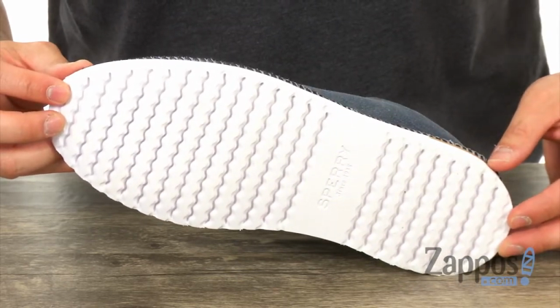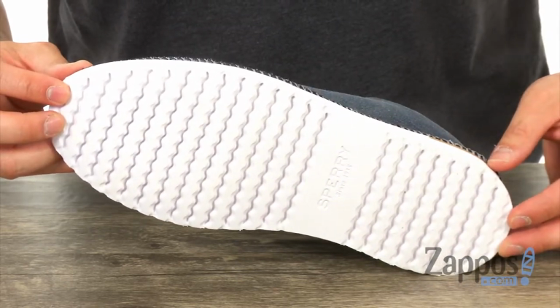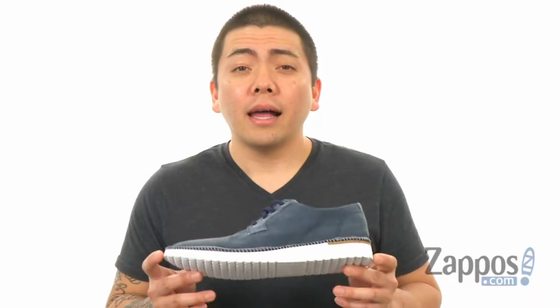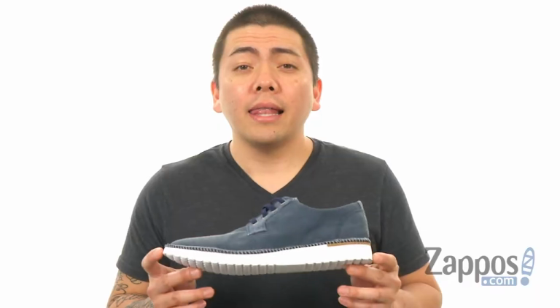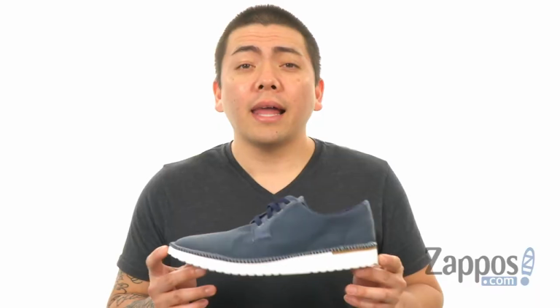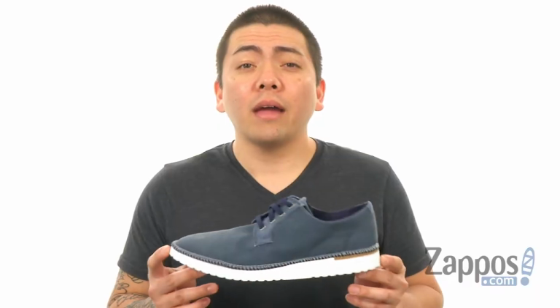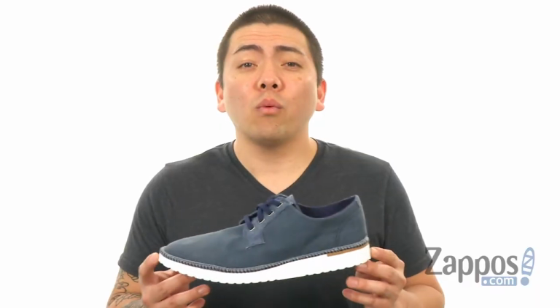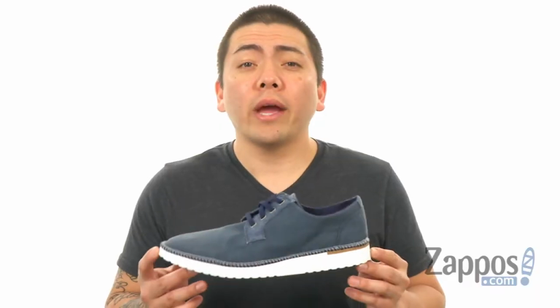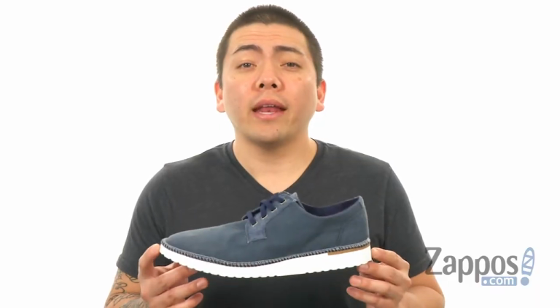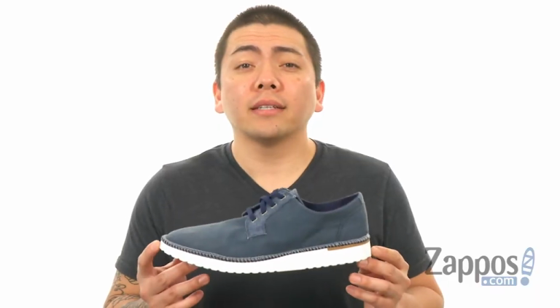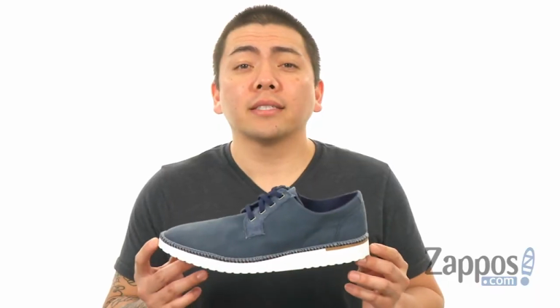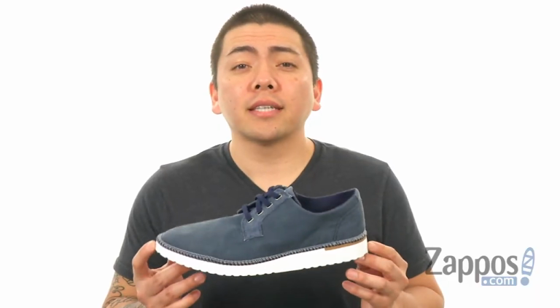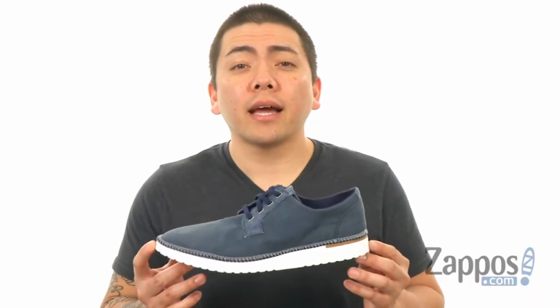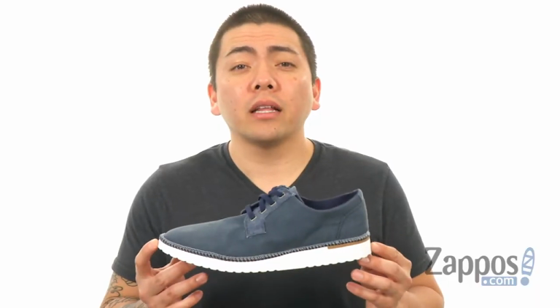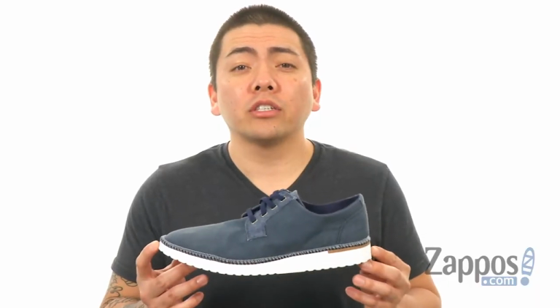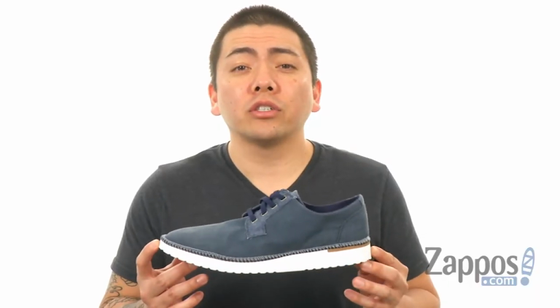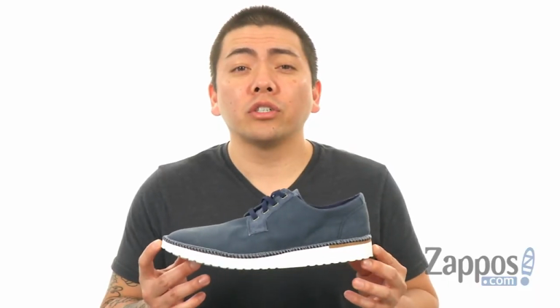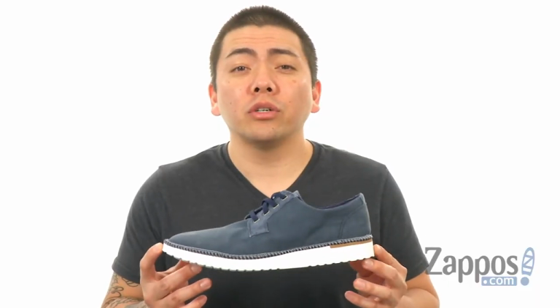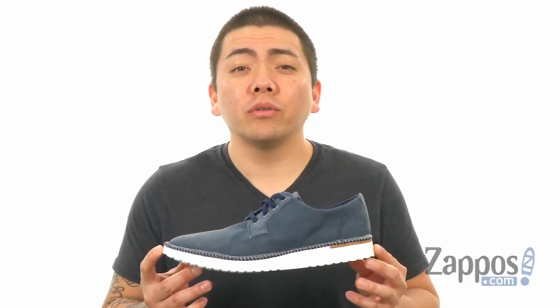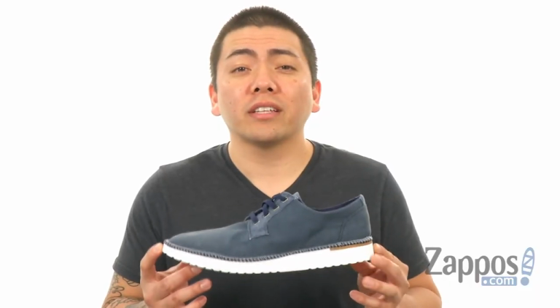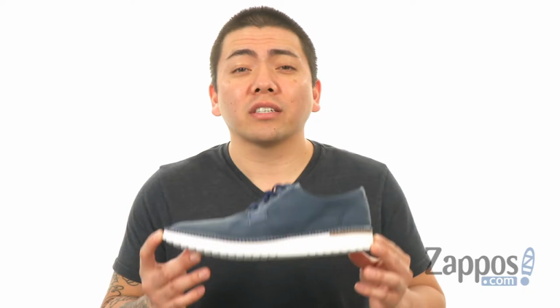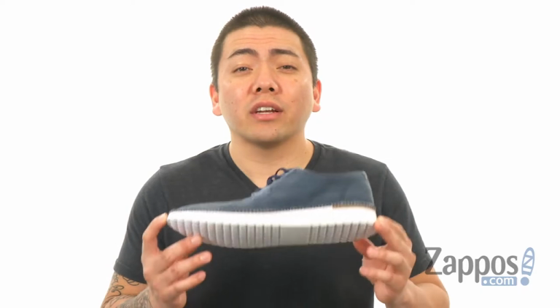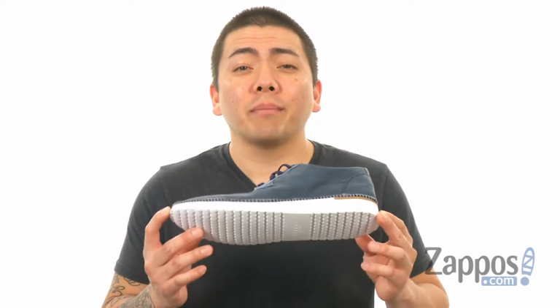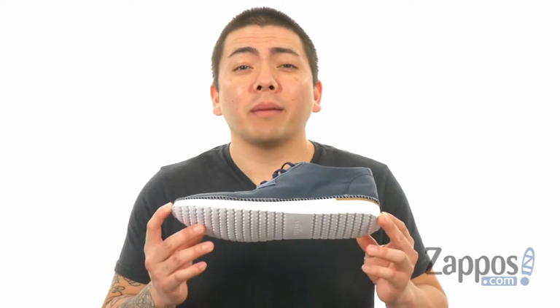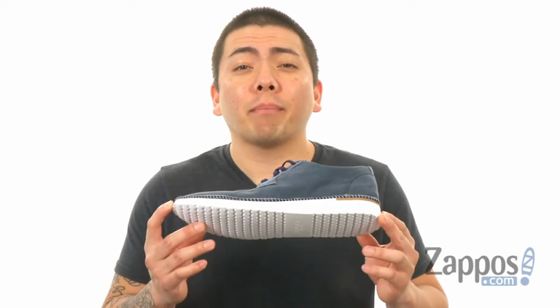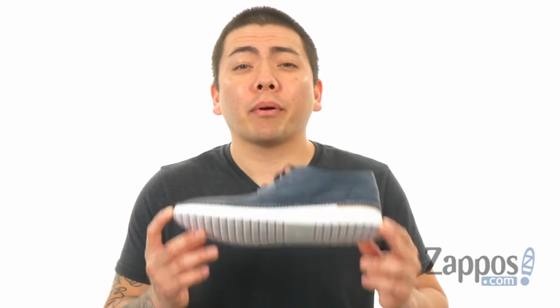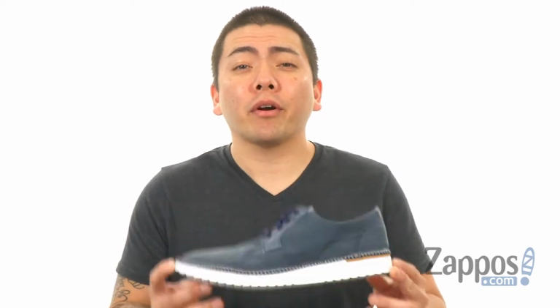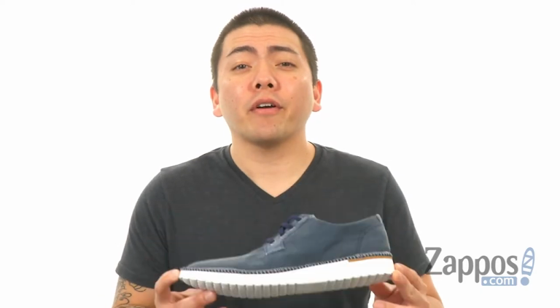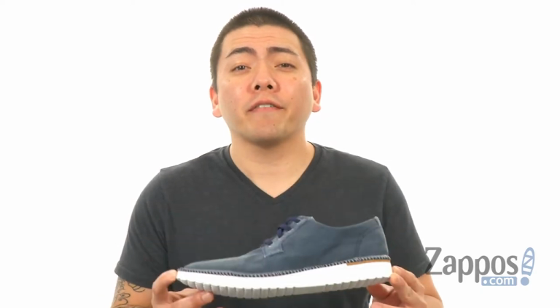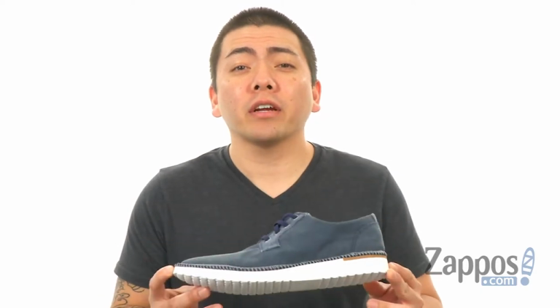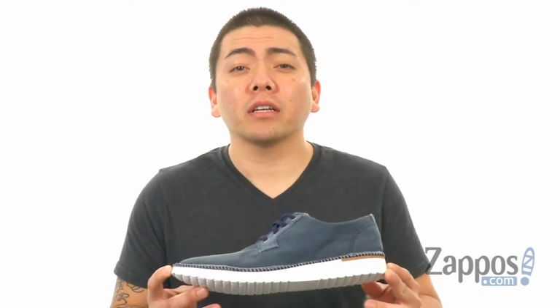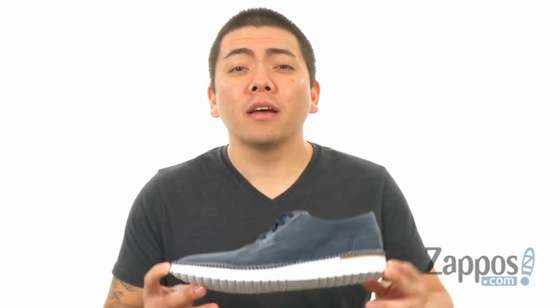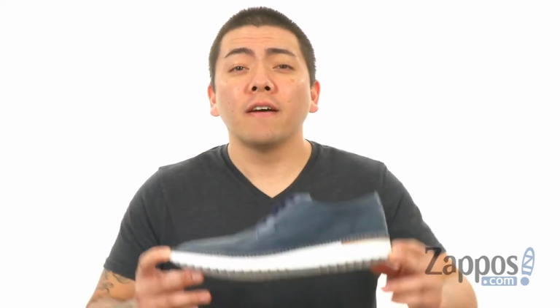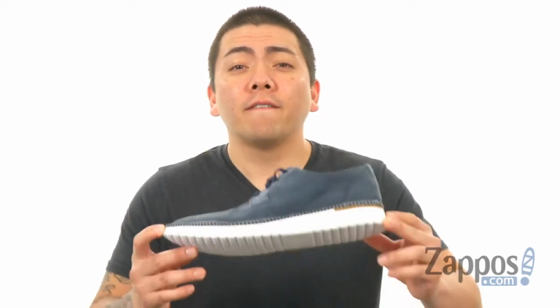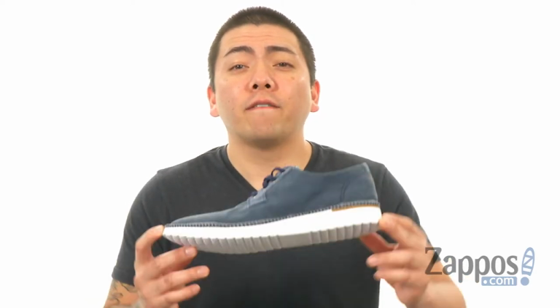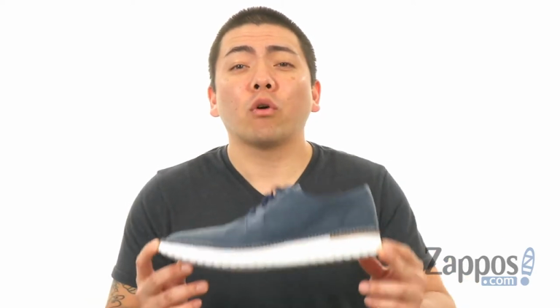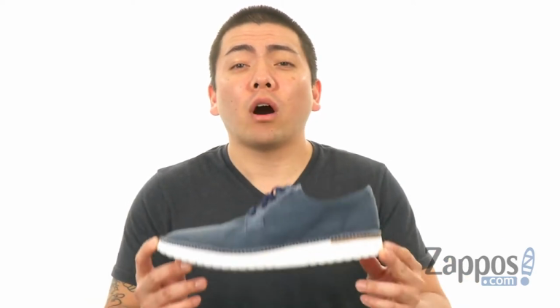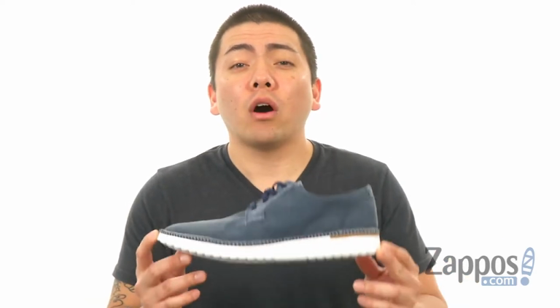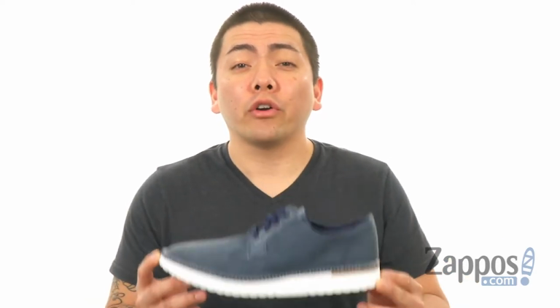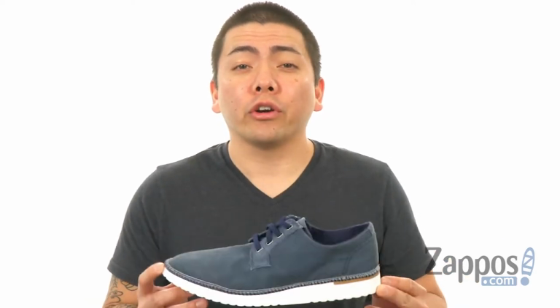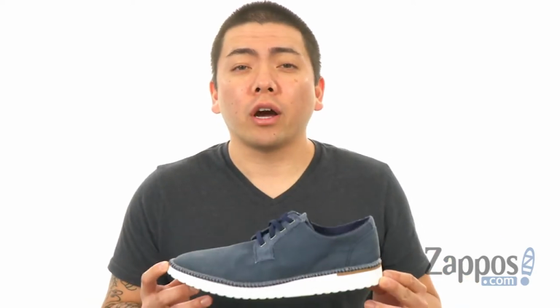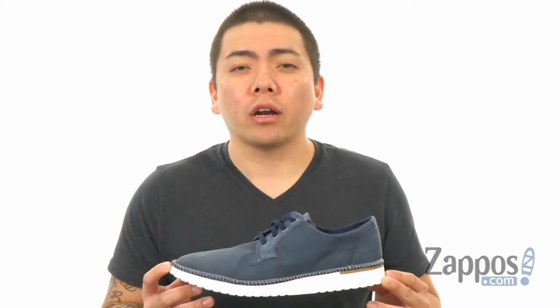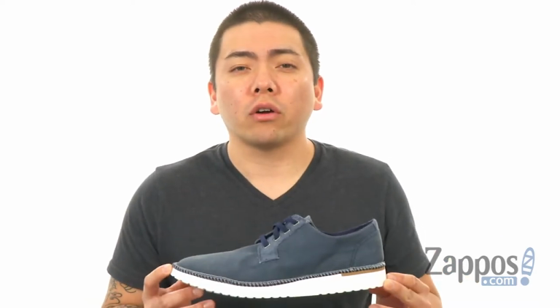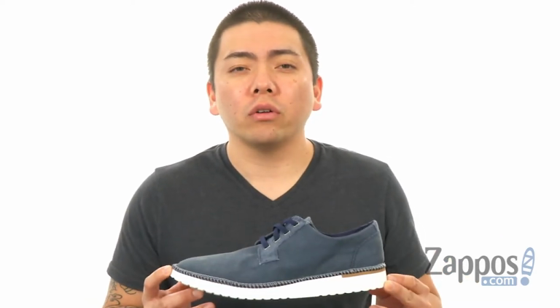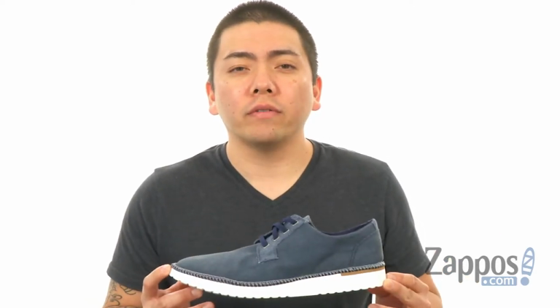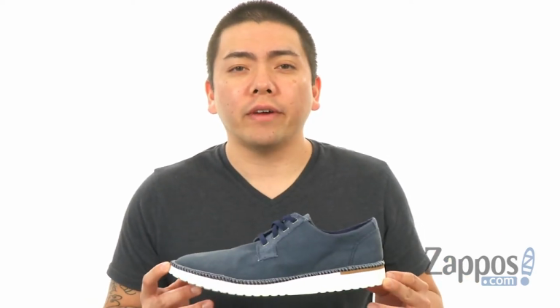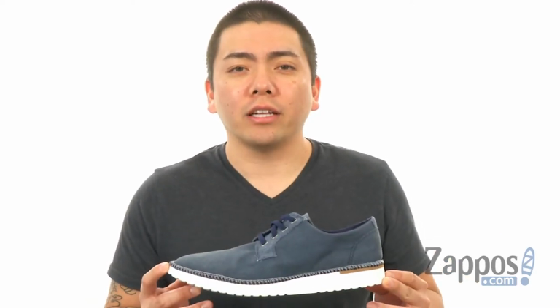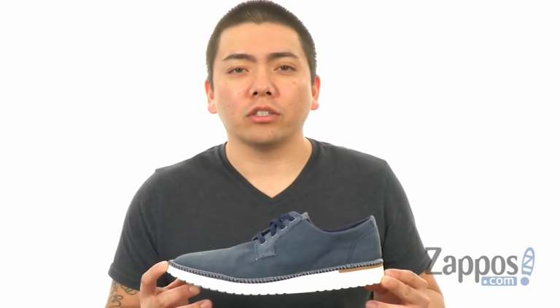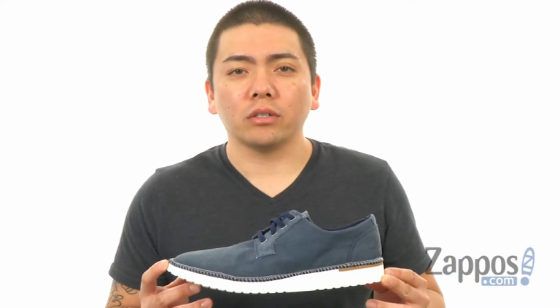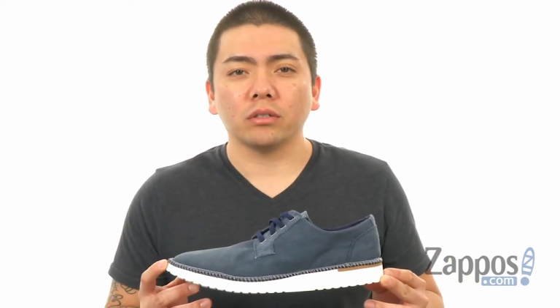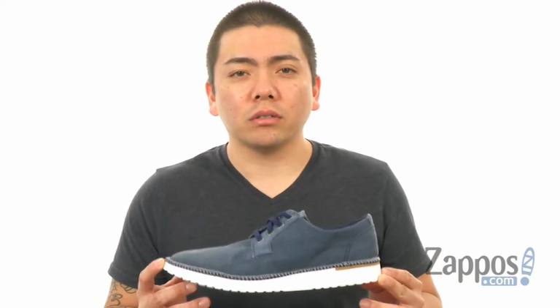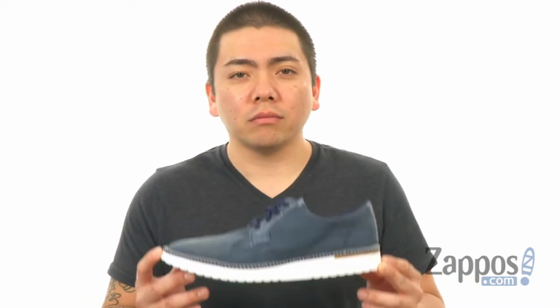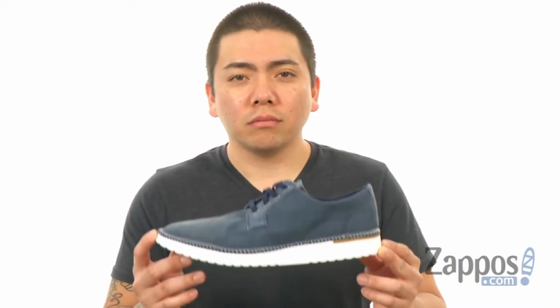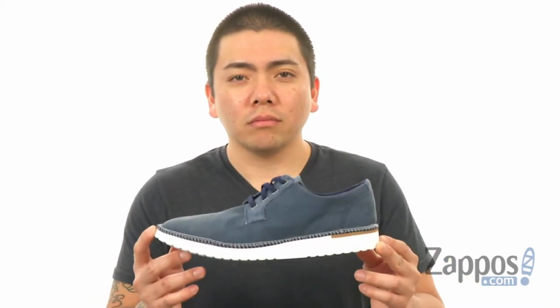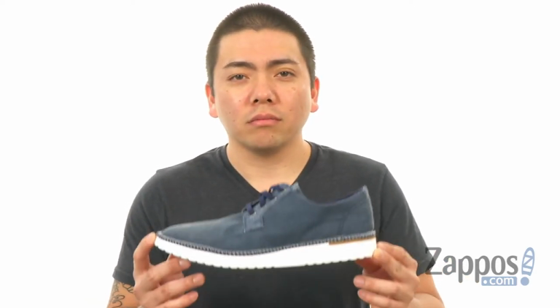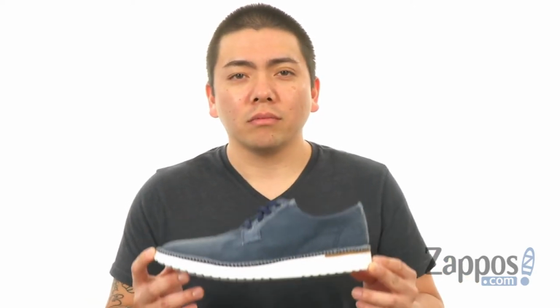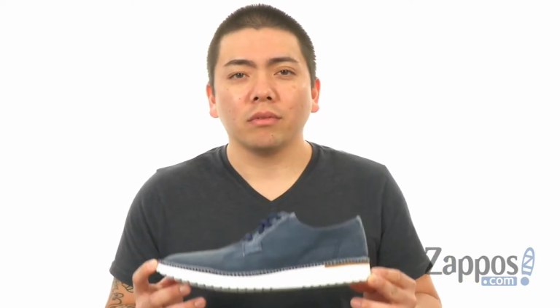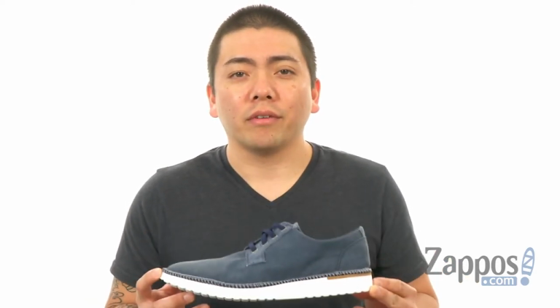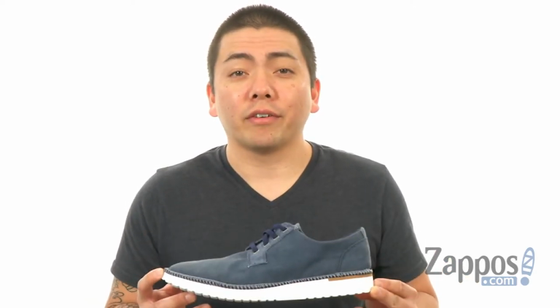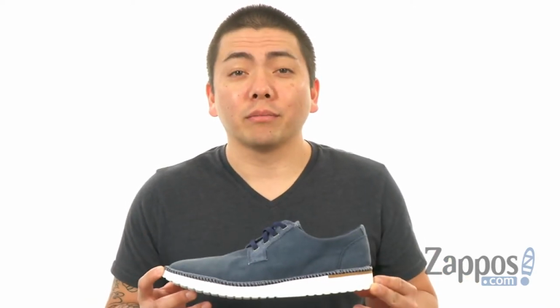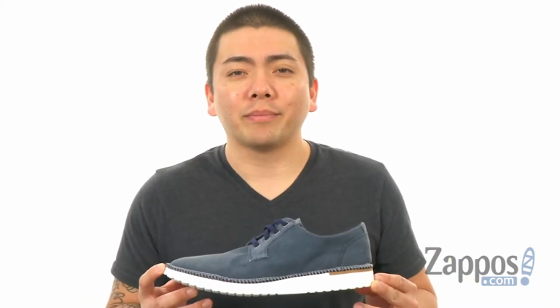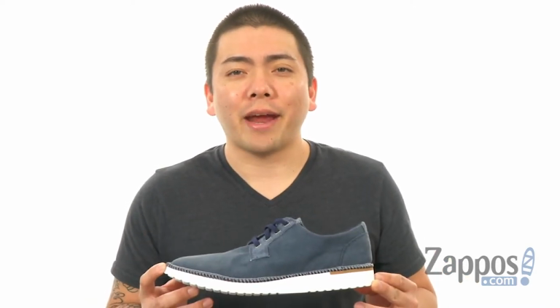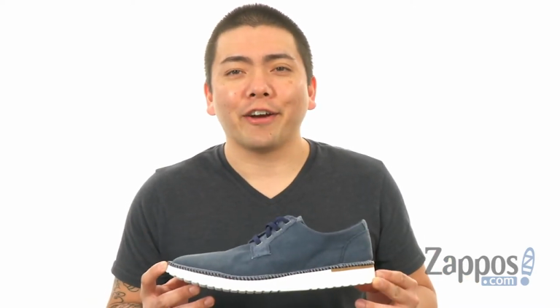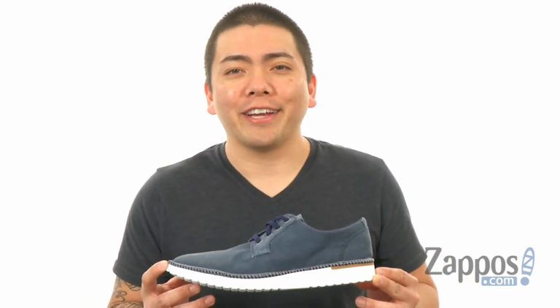A lightweight and stylish shoe that's going to be perfect for all your nautical adventures. They're from Sperry.